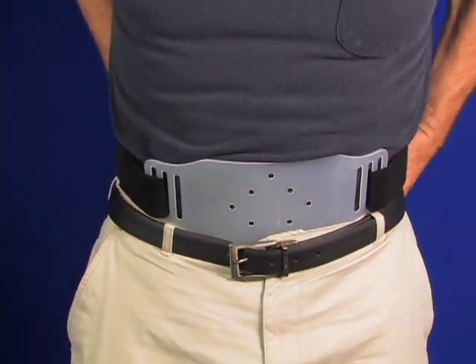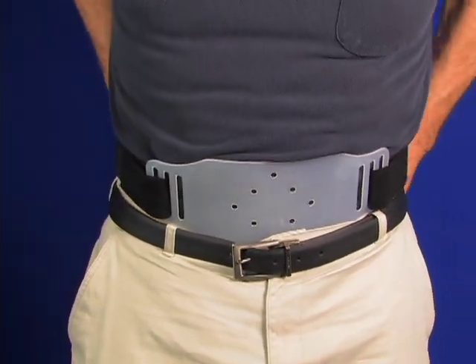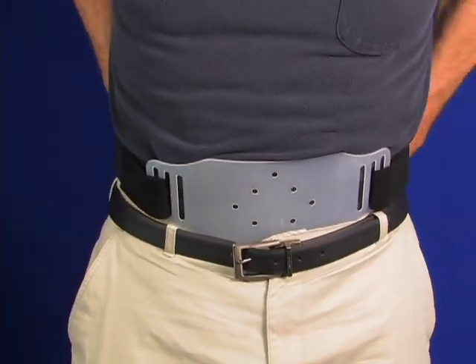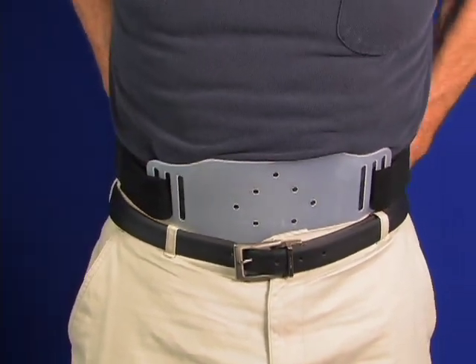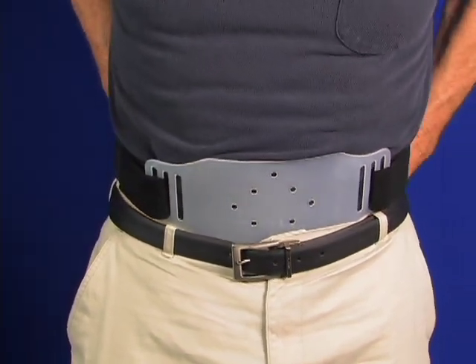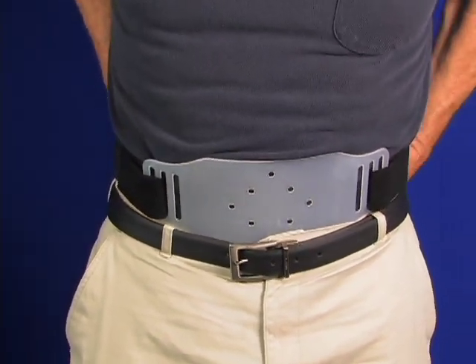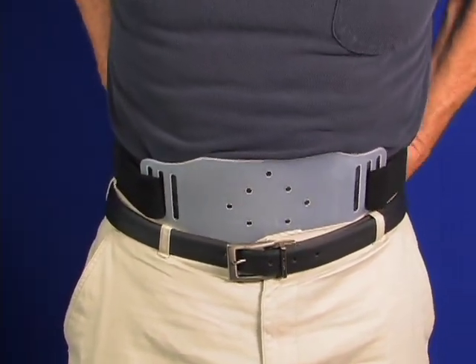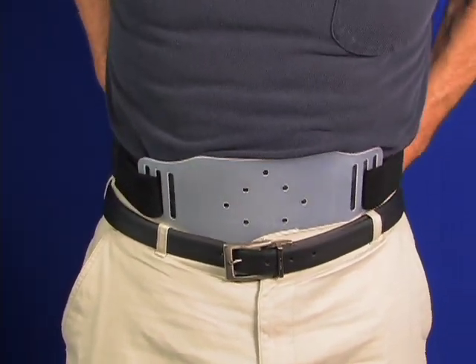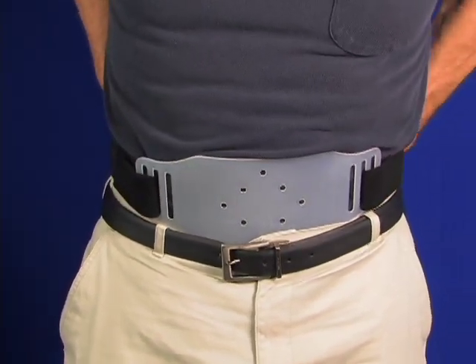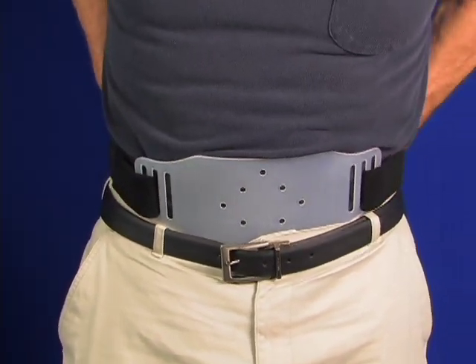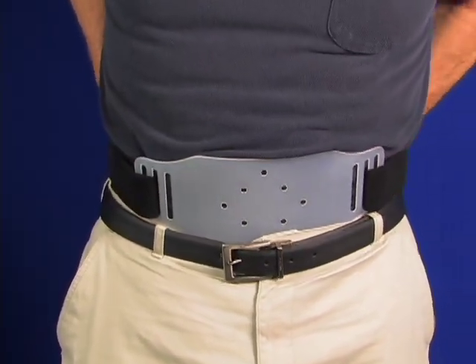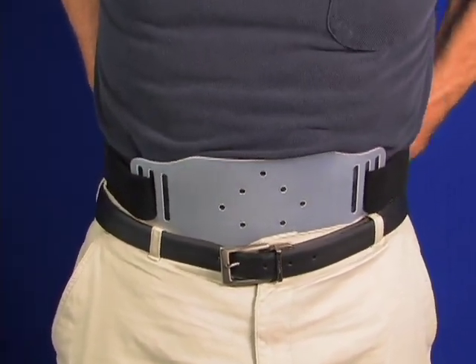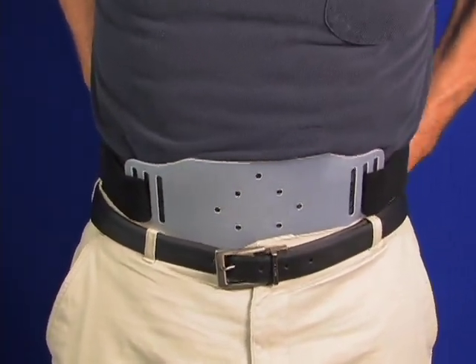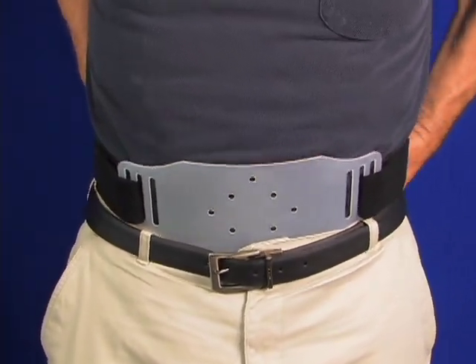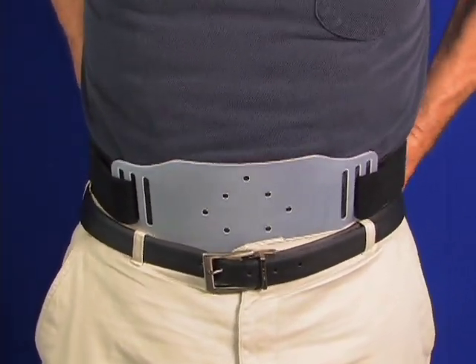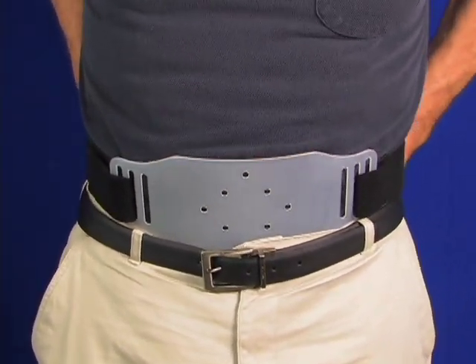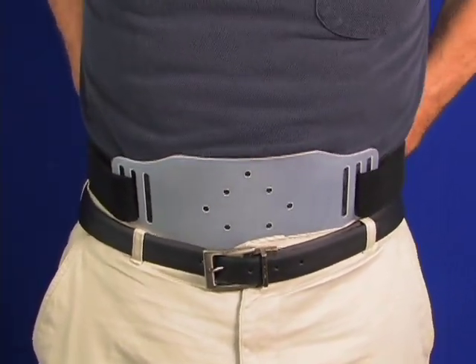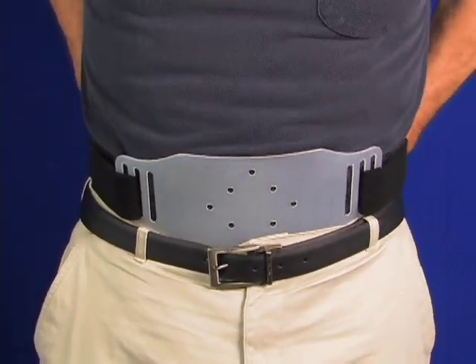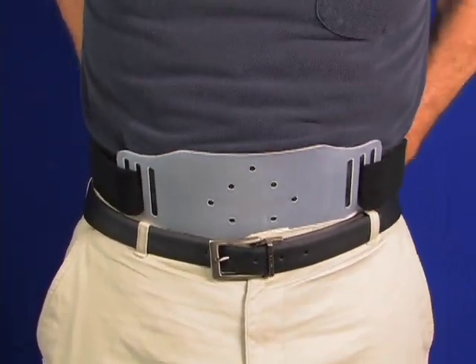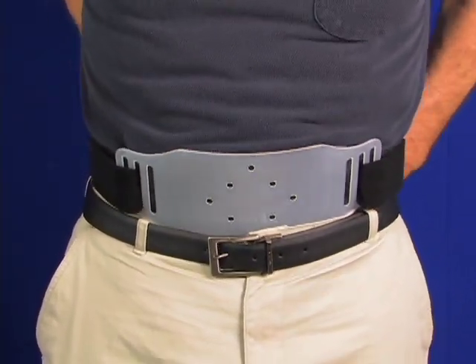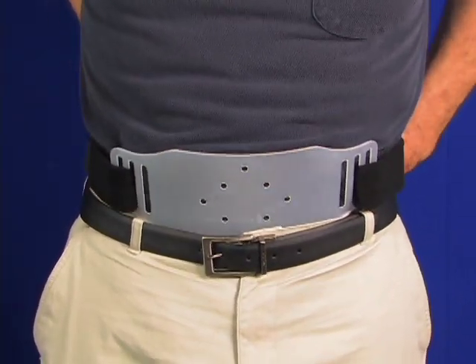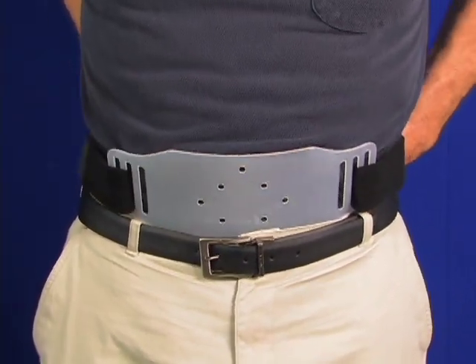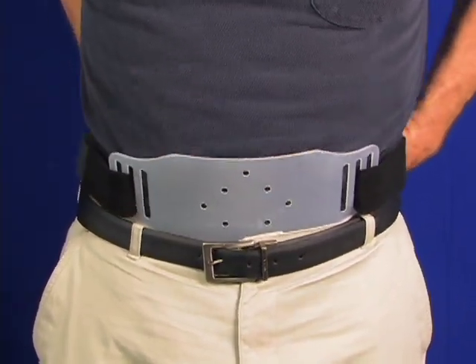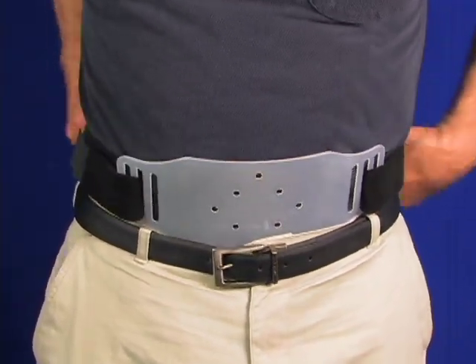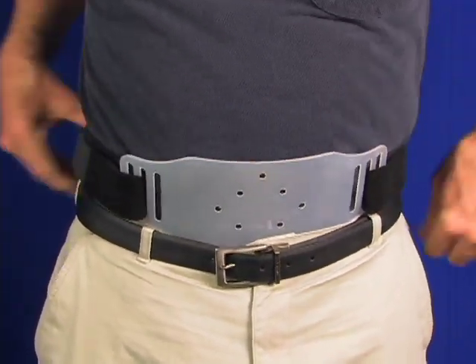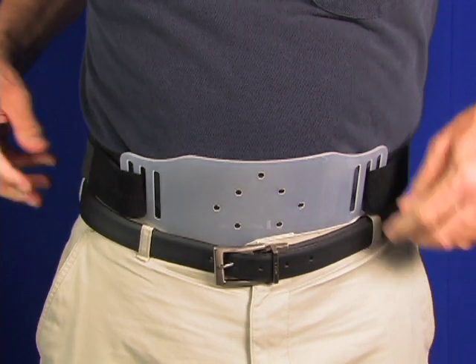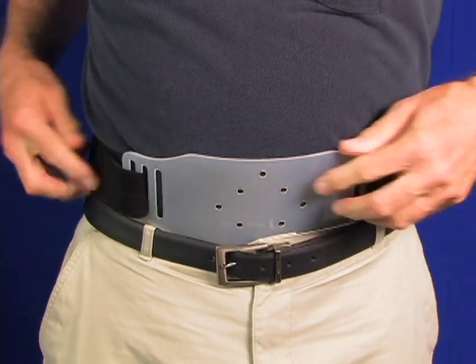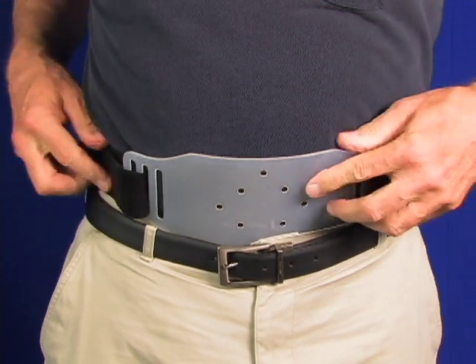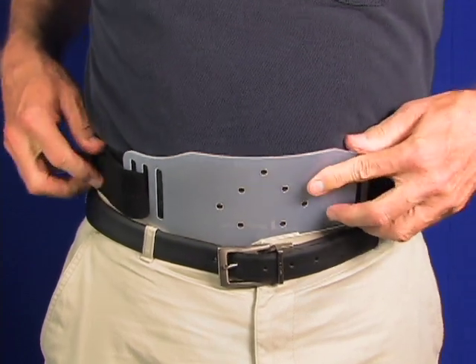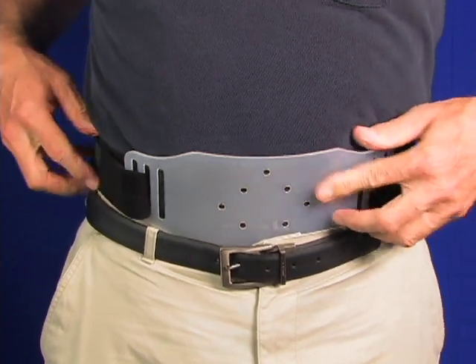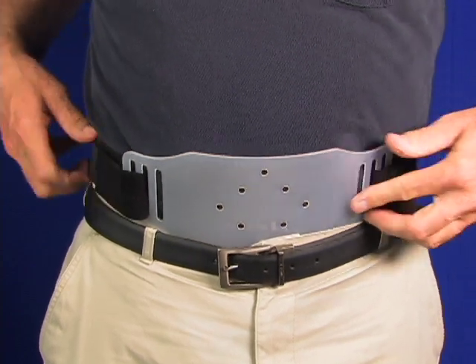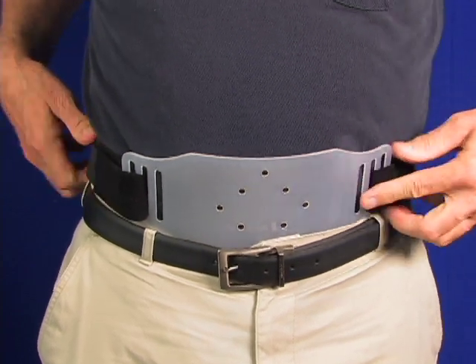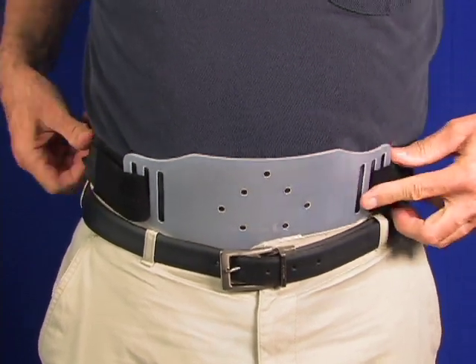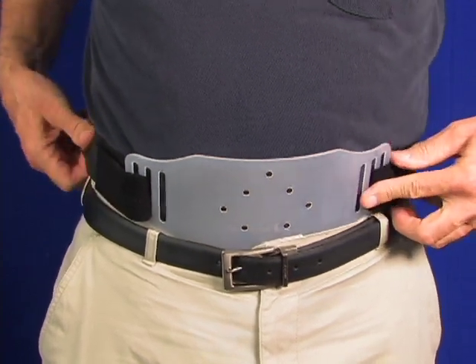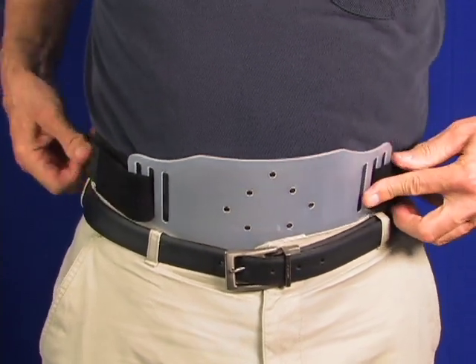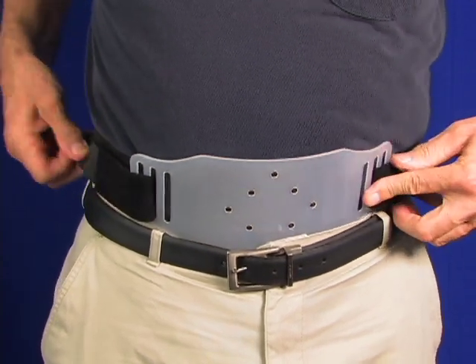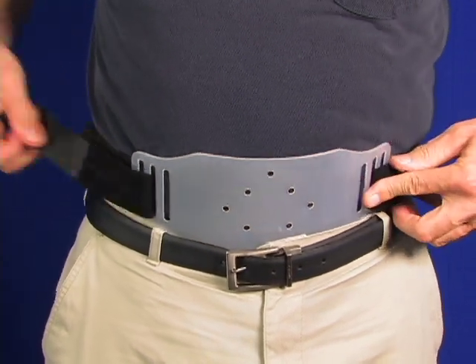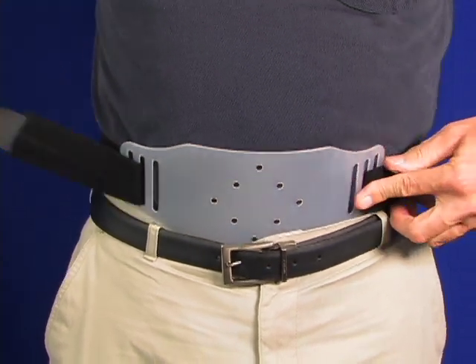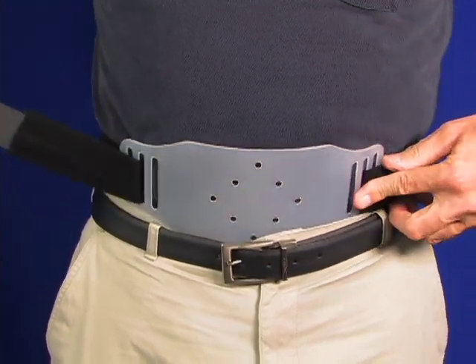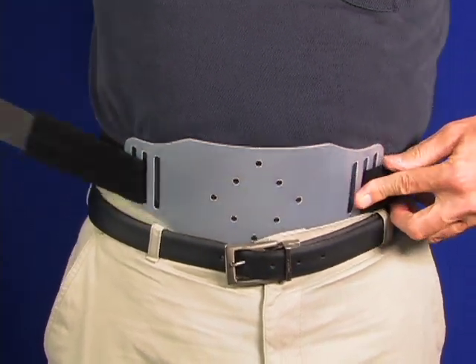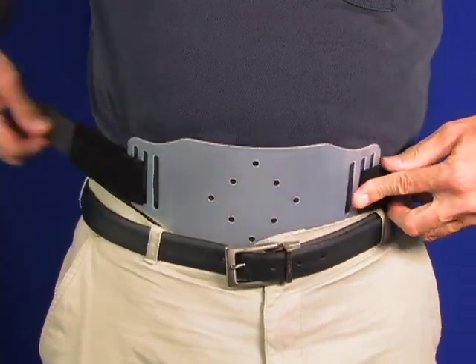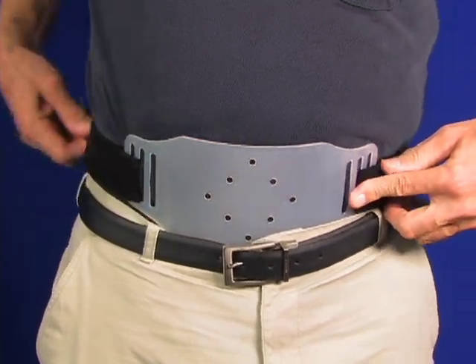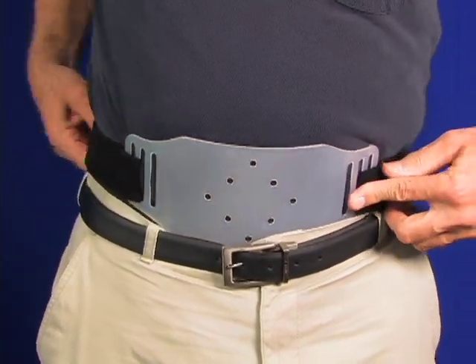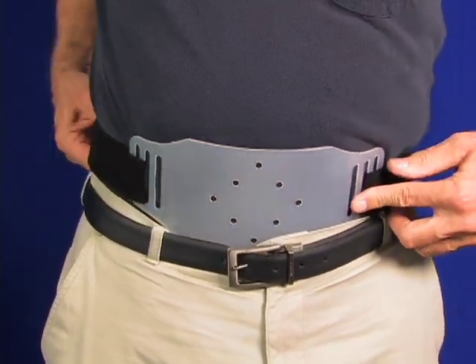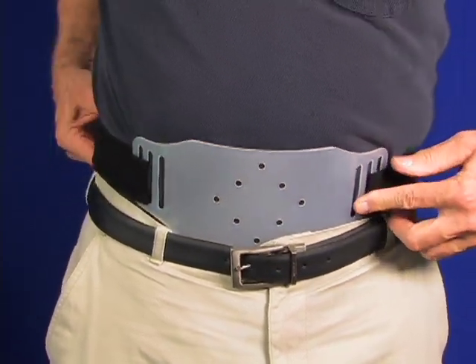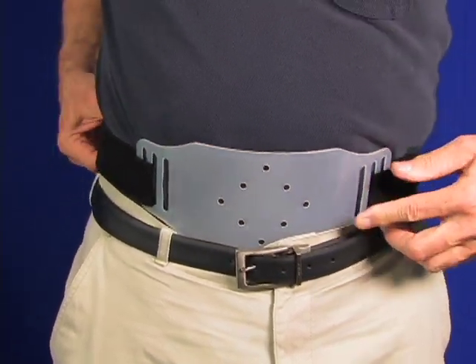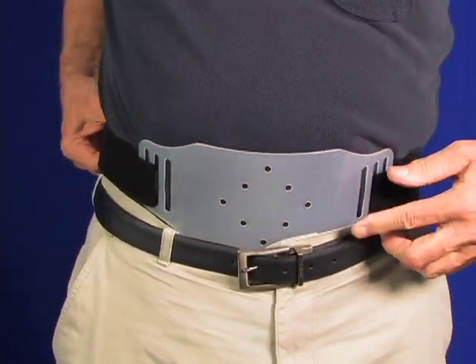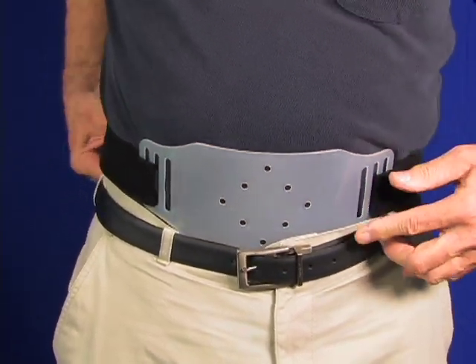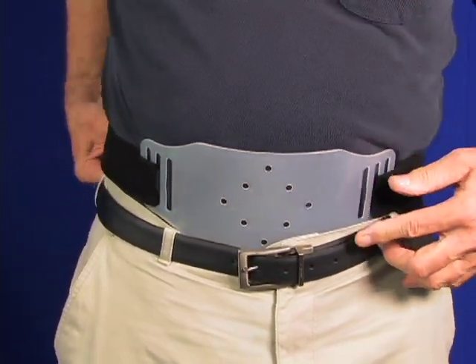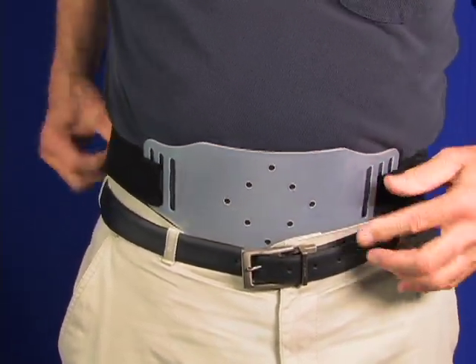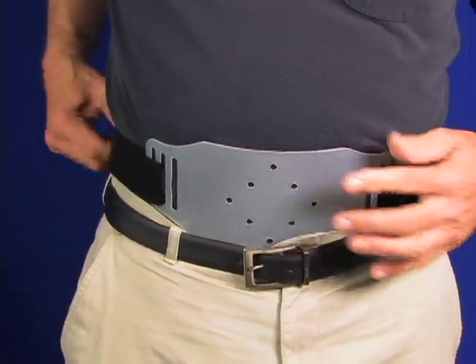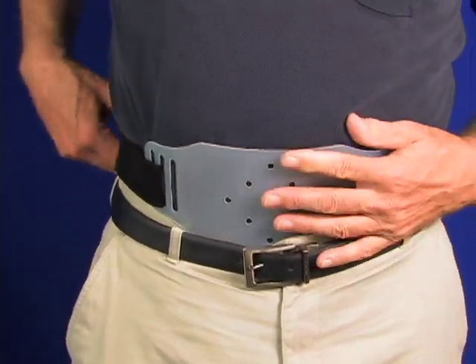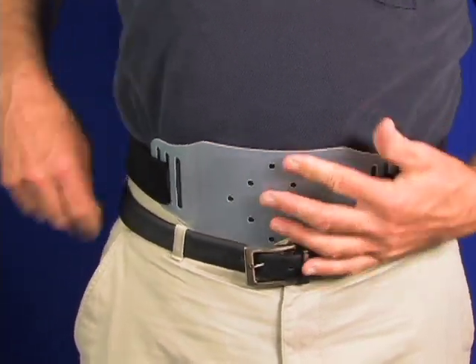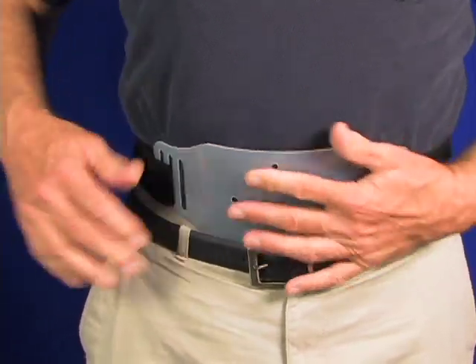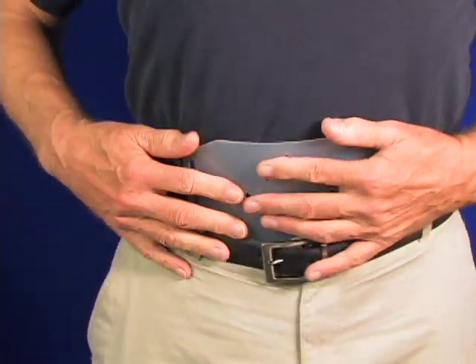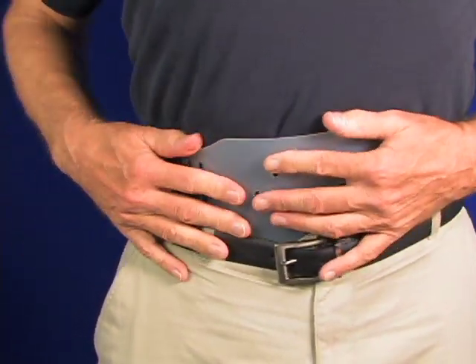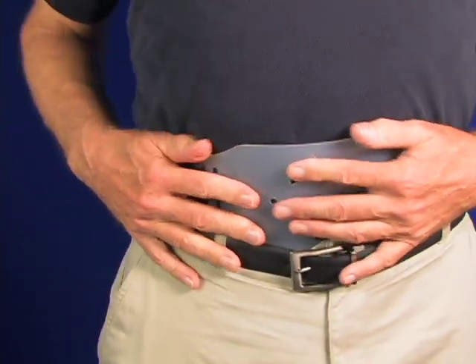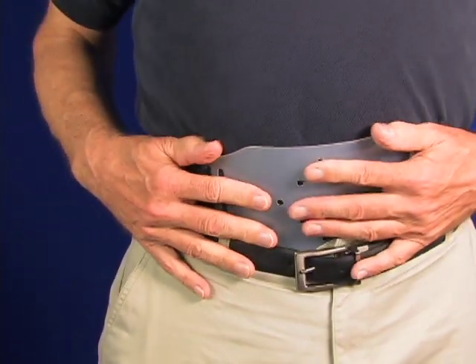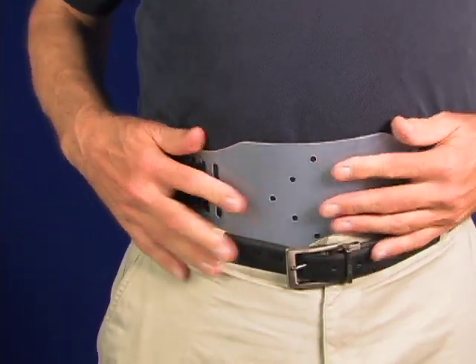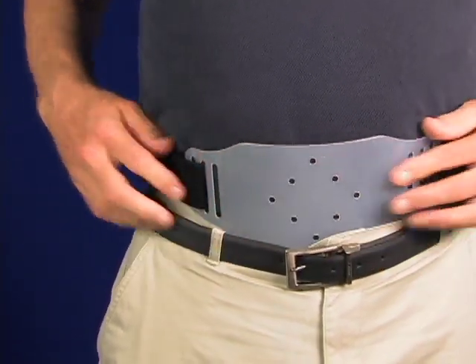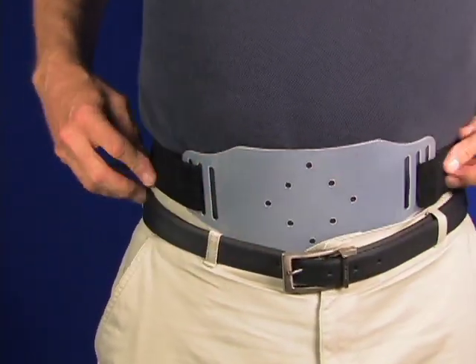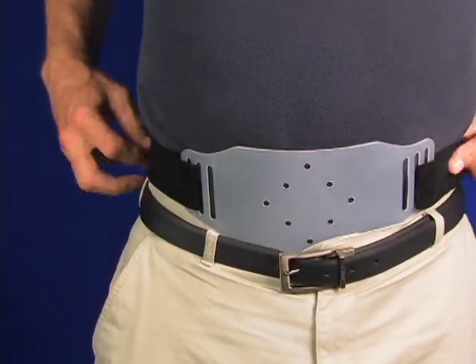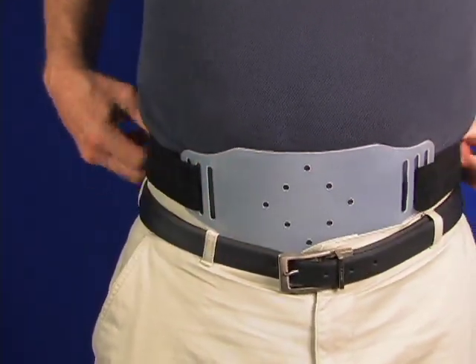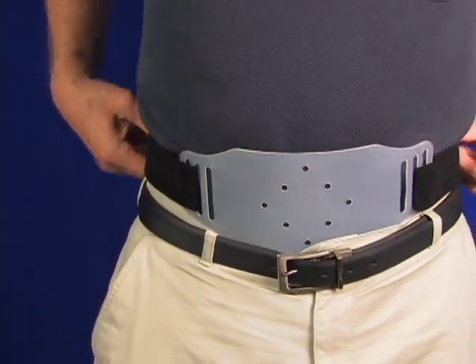Always wear it over a t-shirt, but you can wear it under an outer garment as well. A quick snug up of the belt is all that is needed.